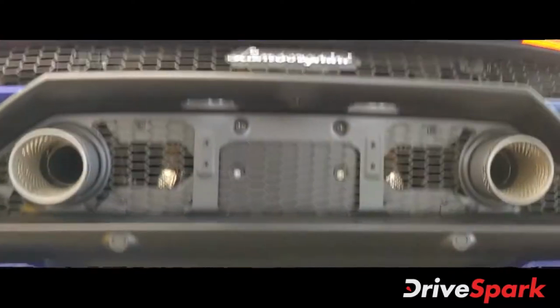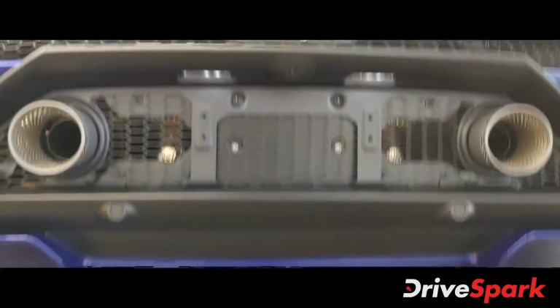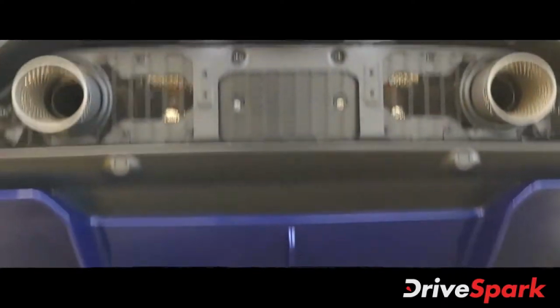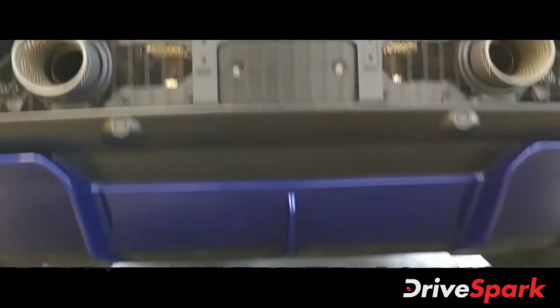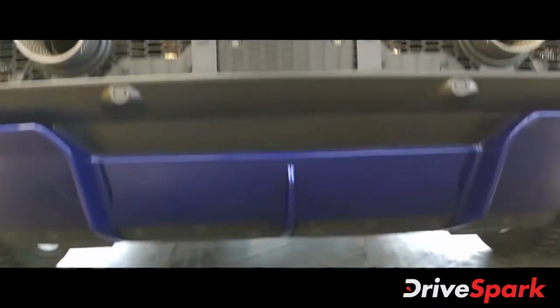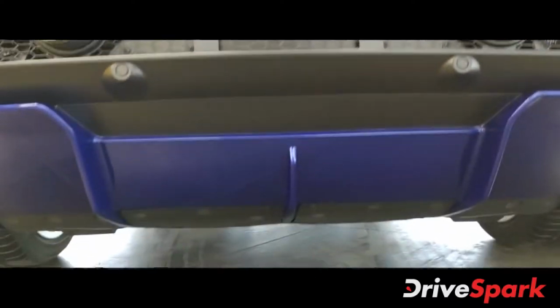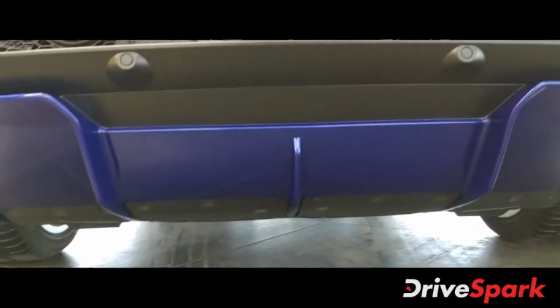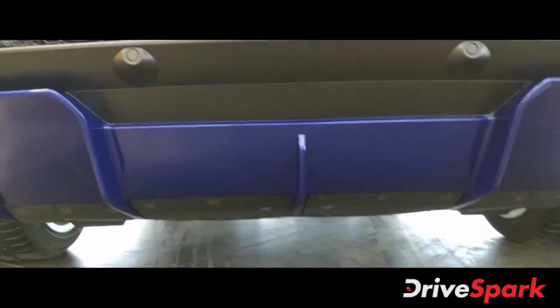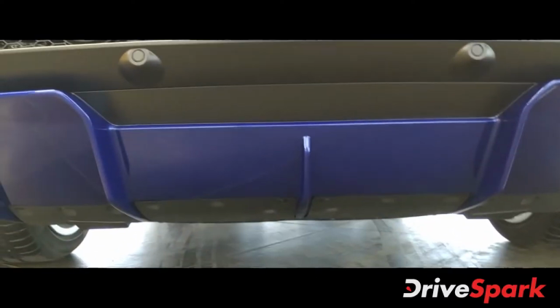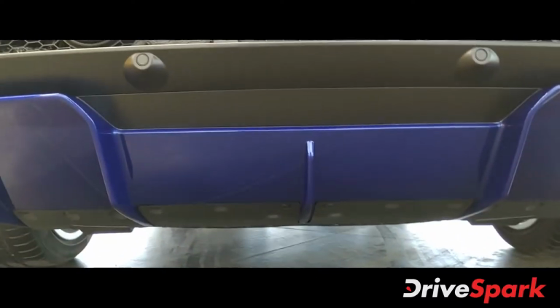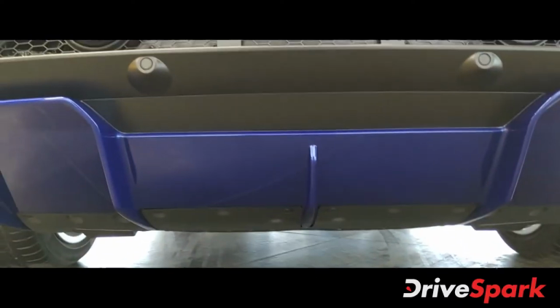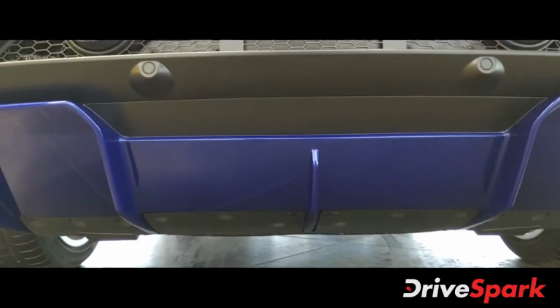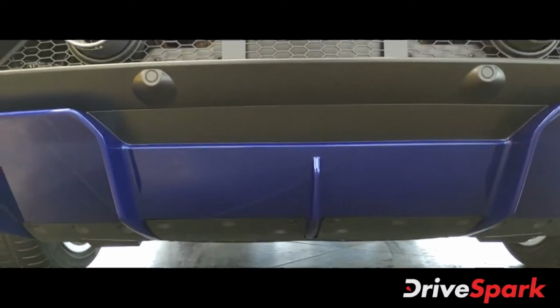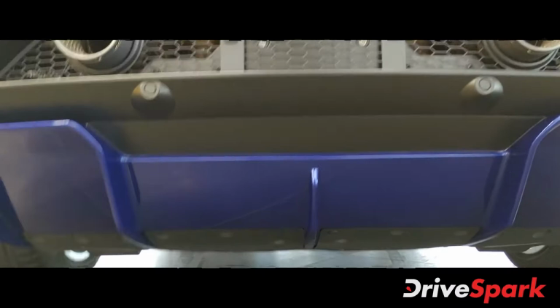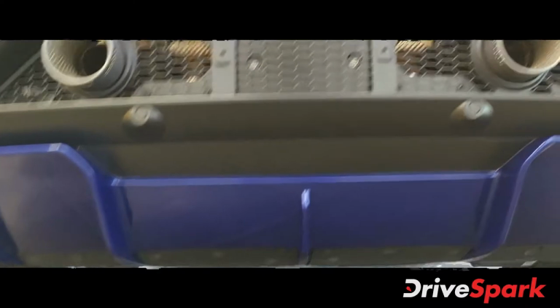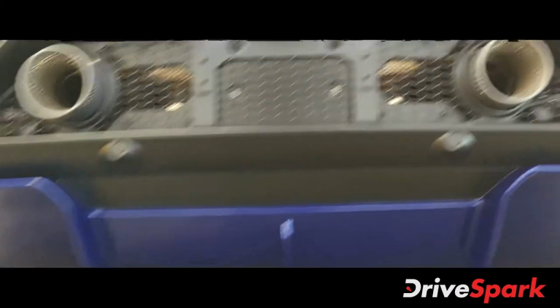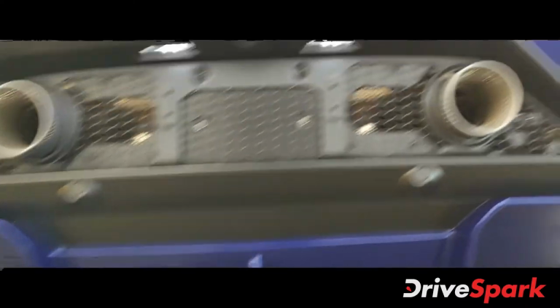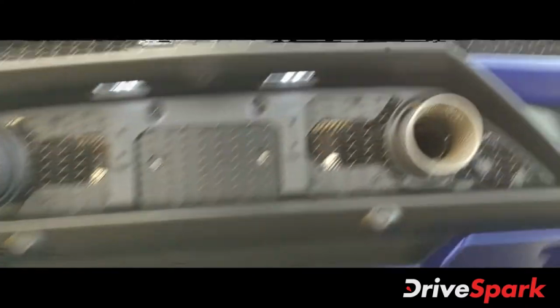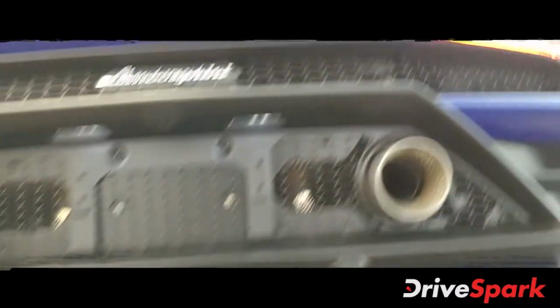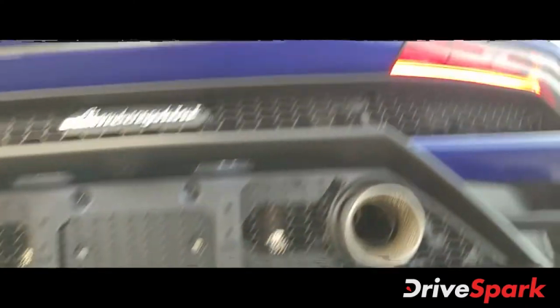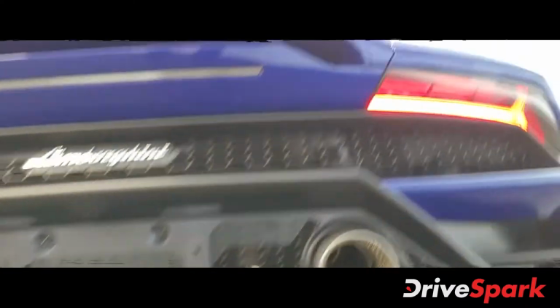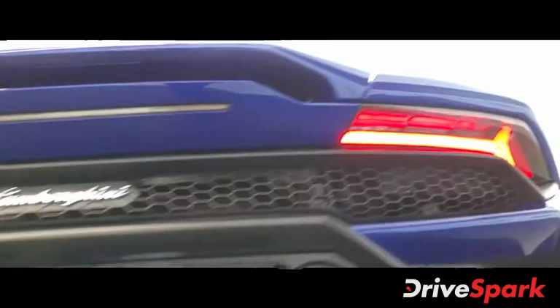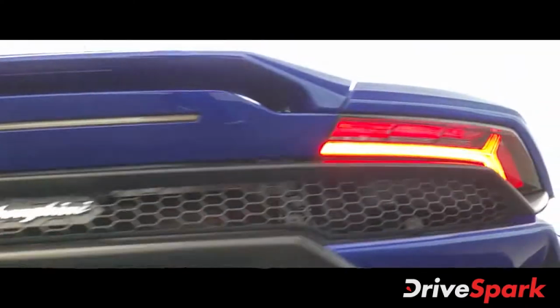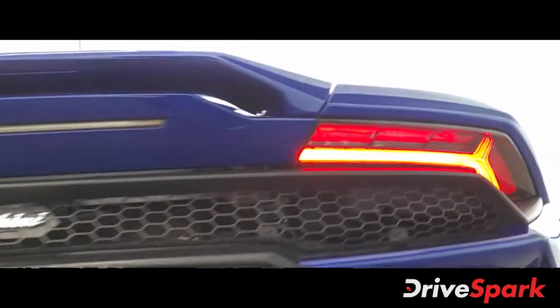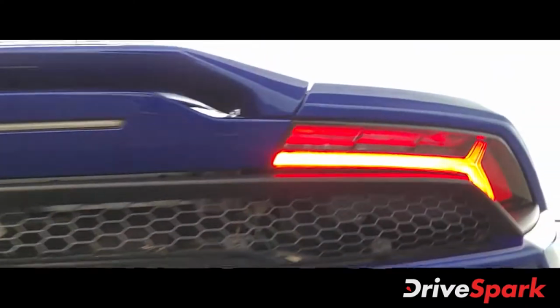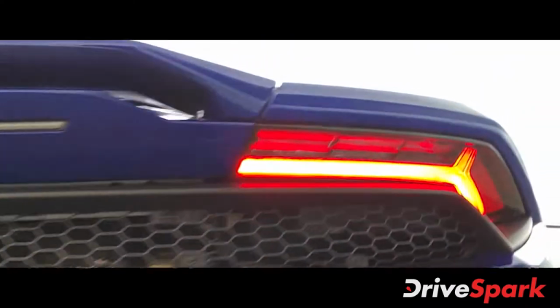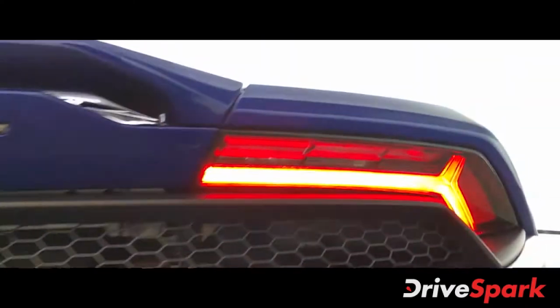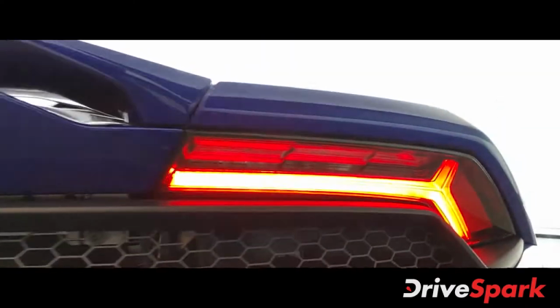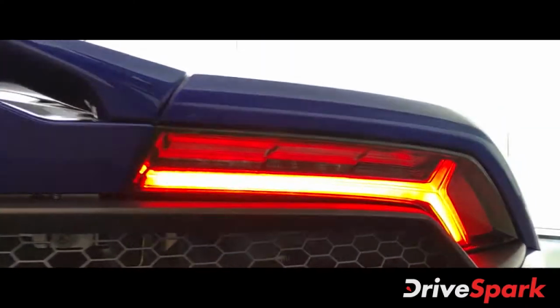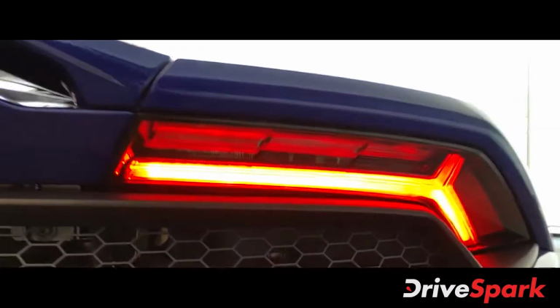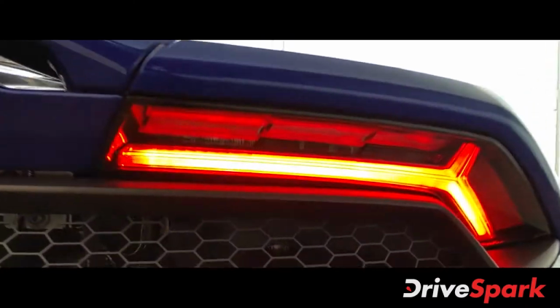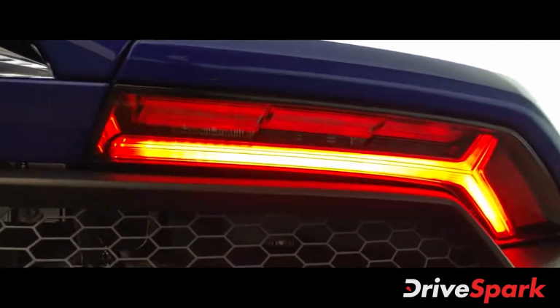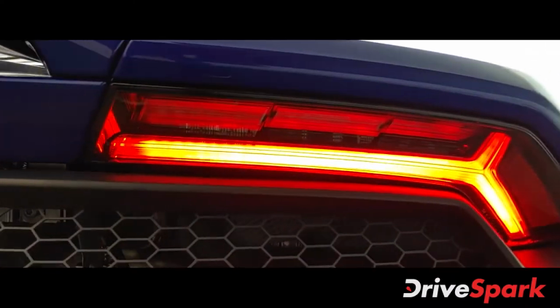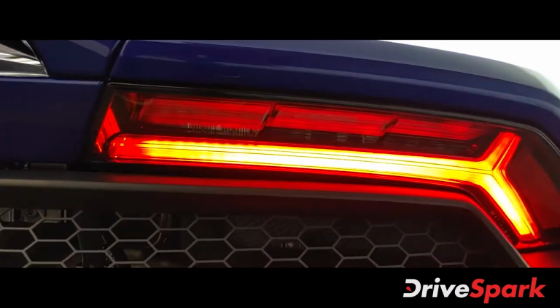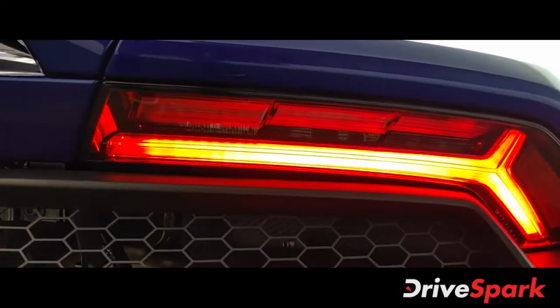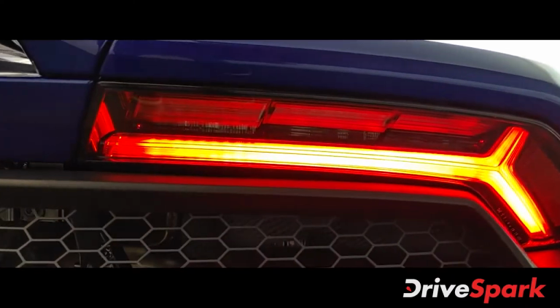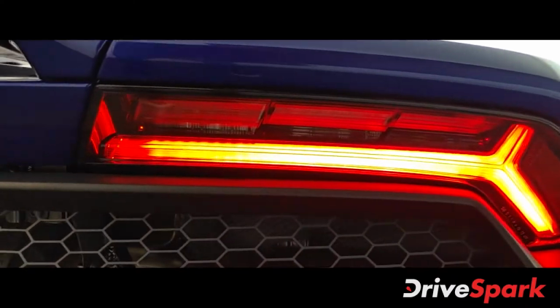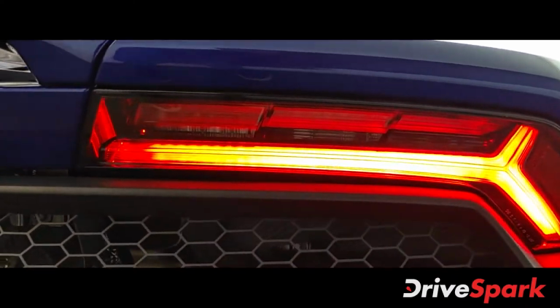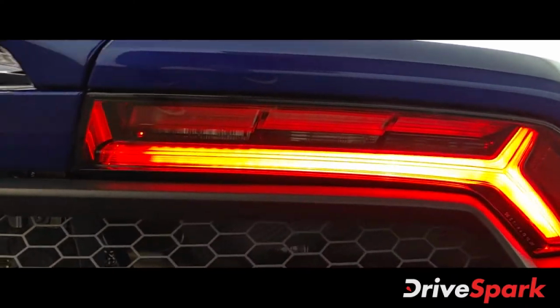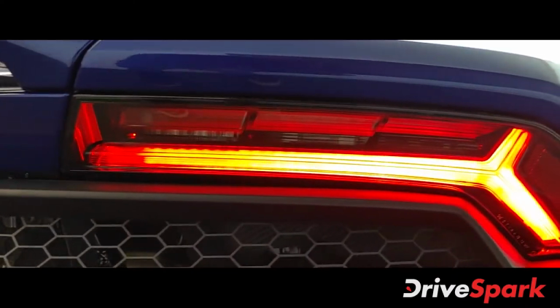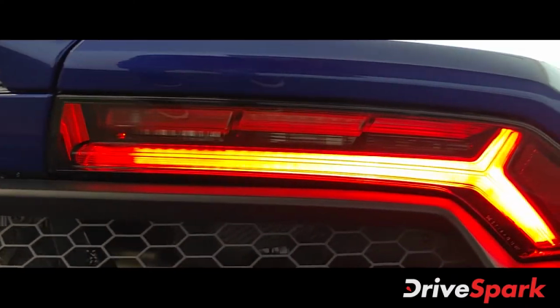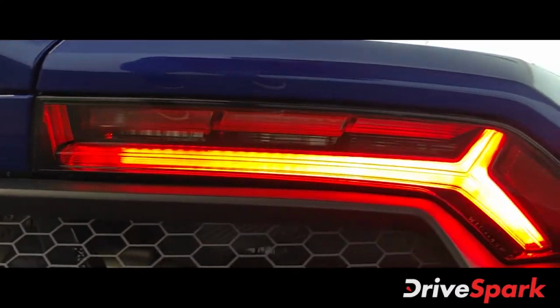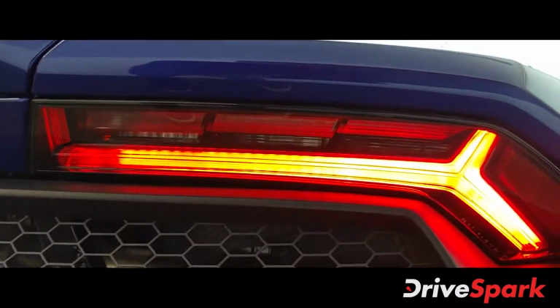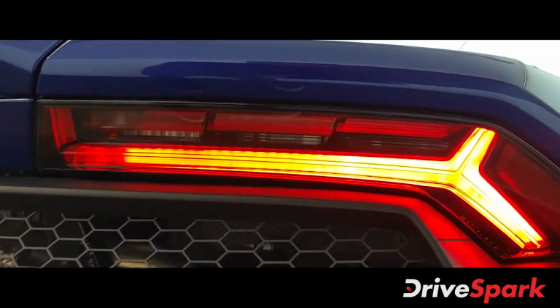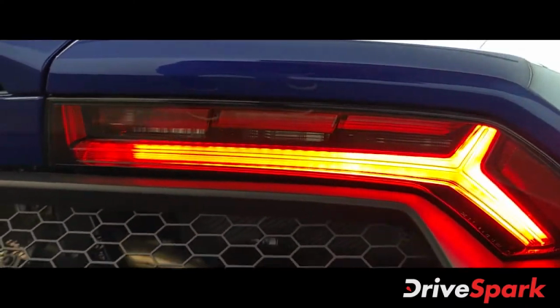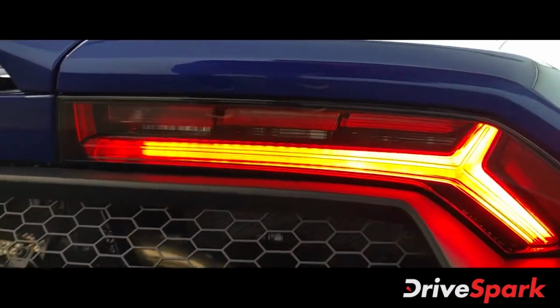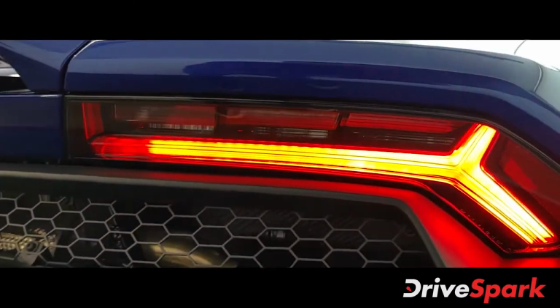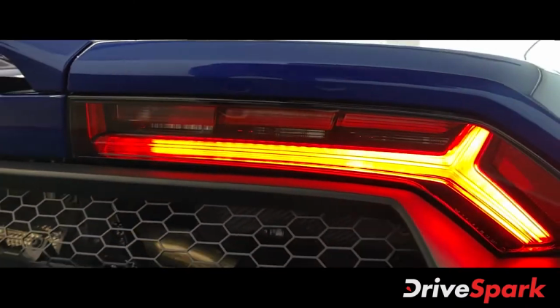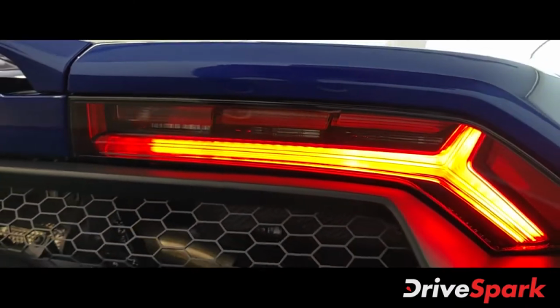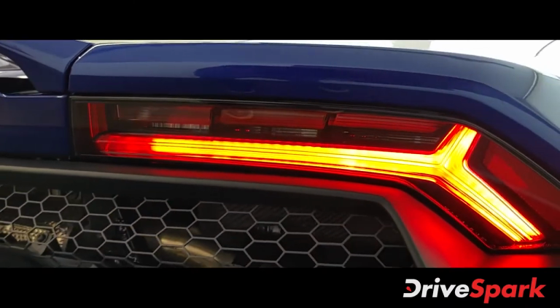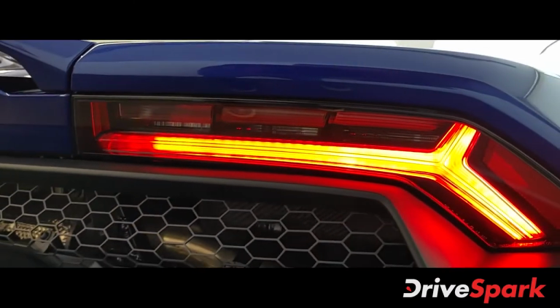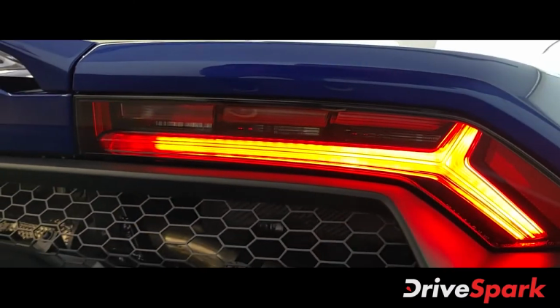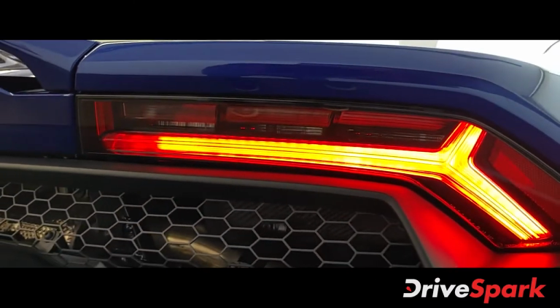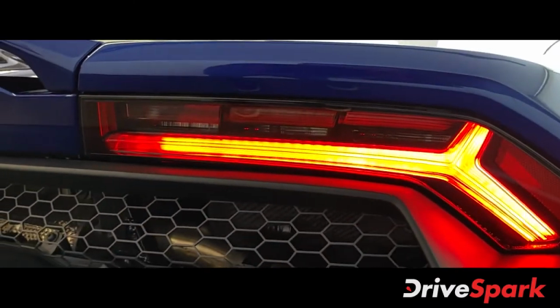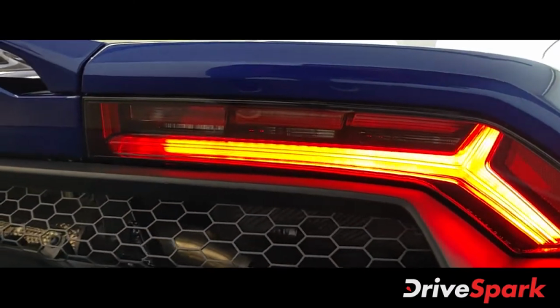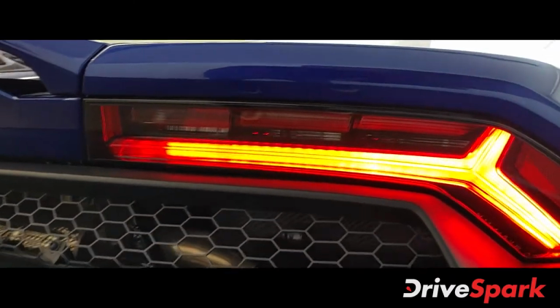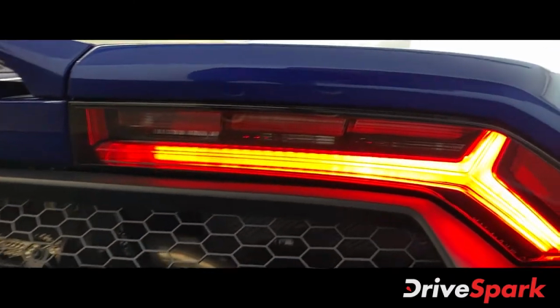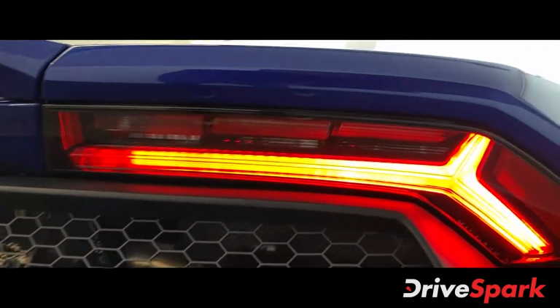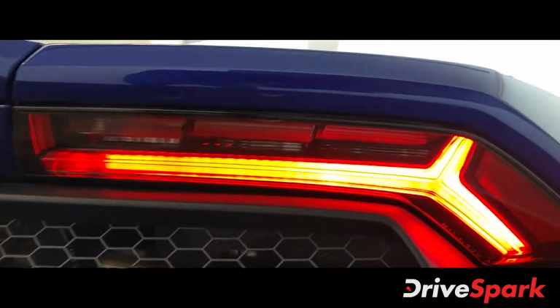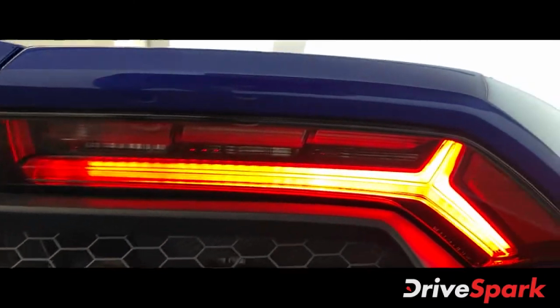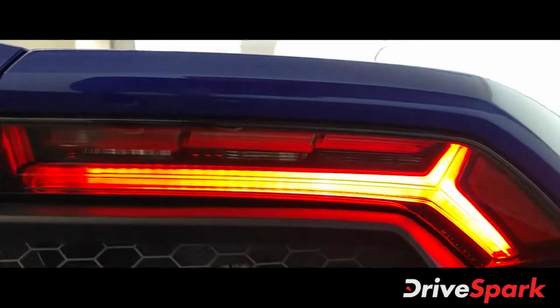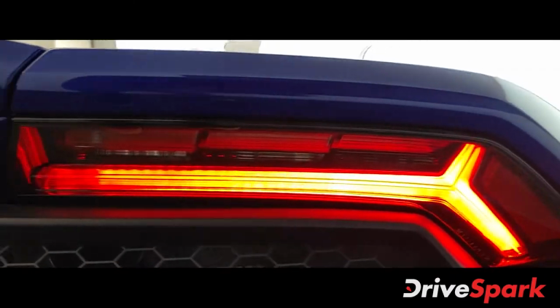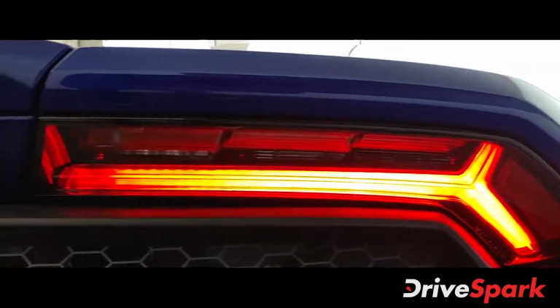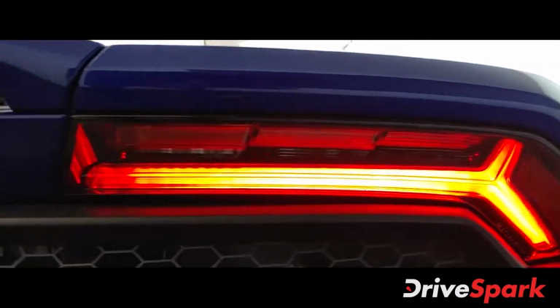You get the diffusers at the rear, those are the tail lights — they look really fantastic.